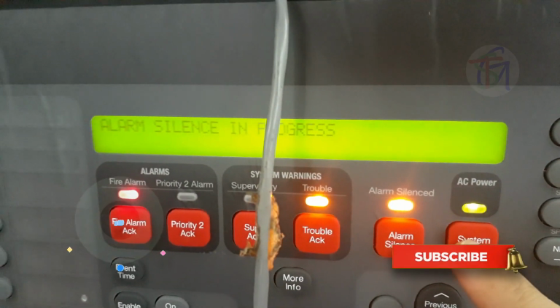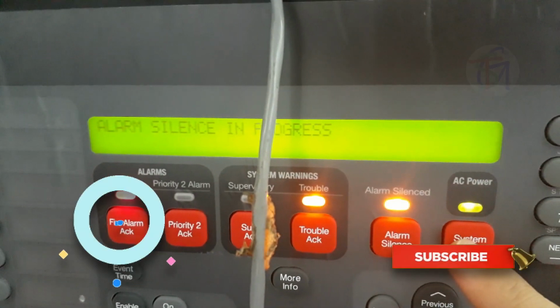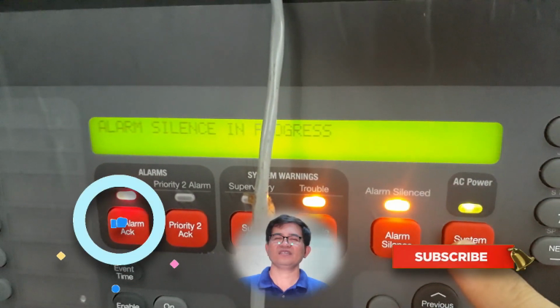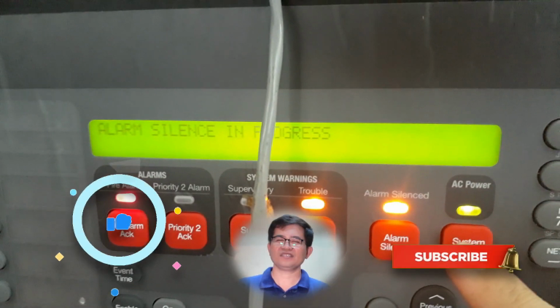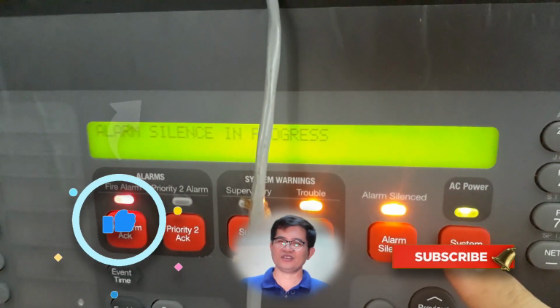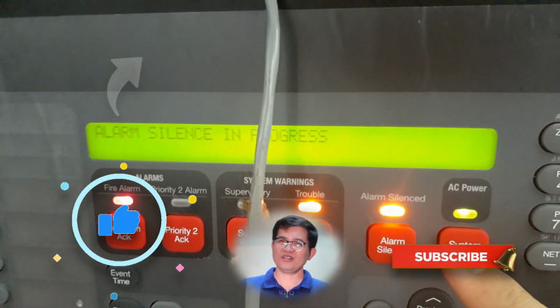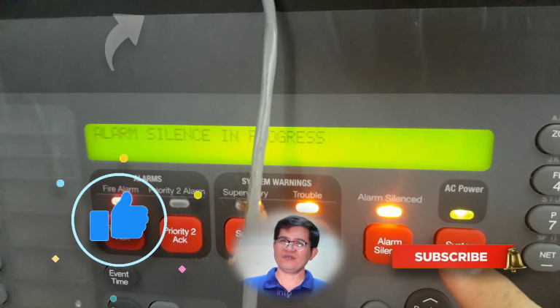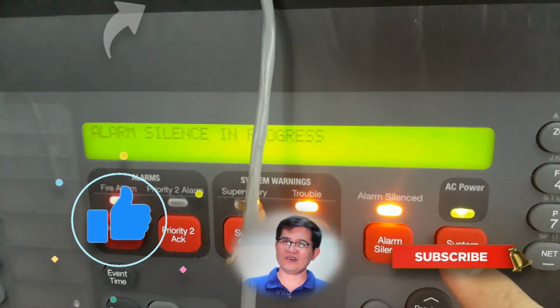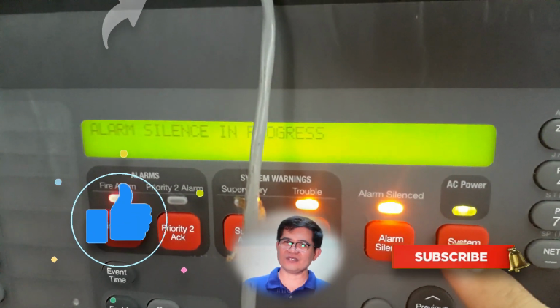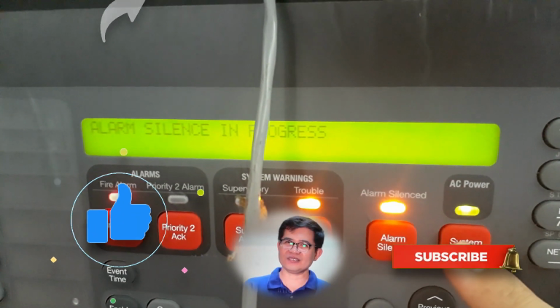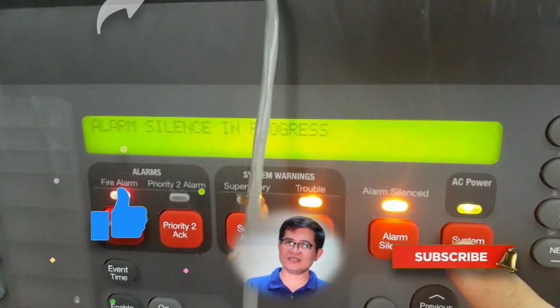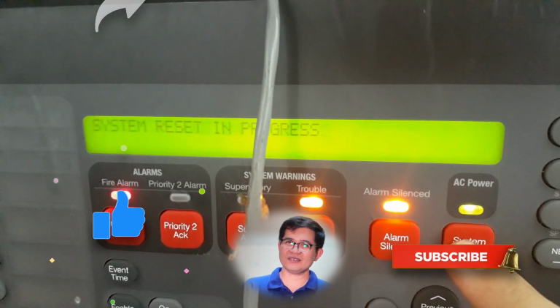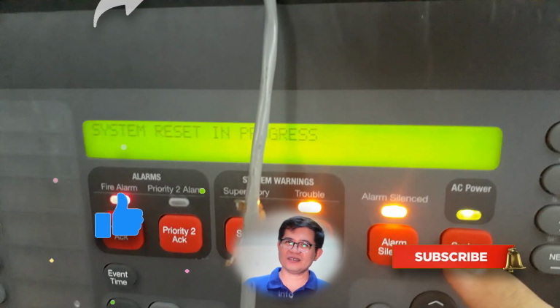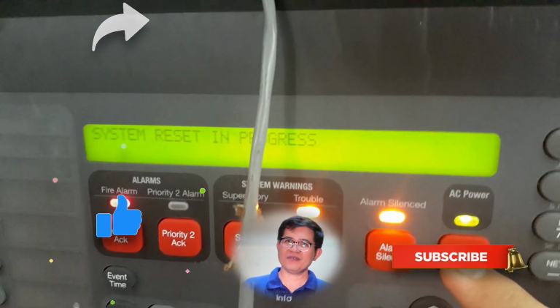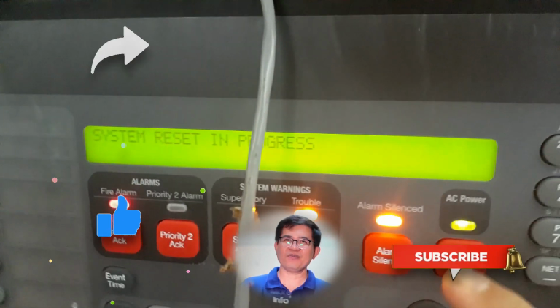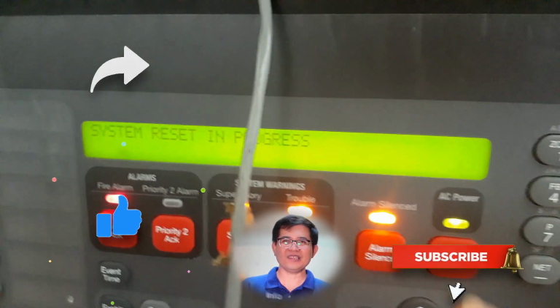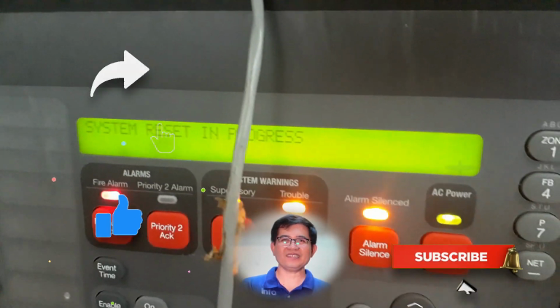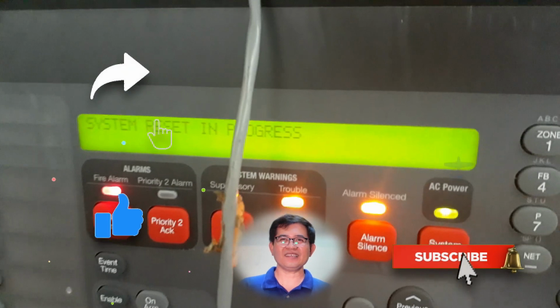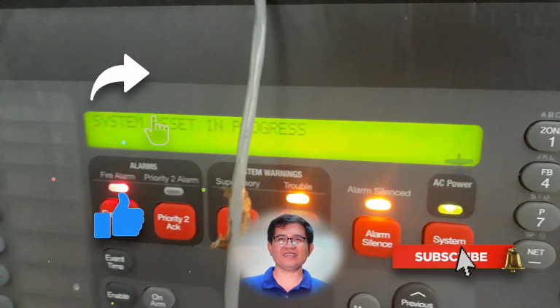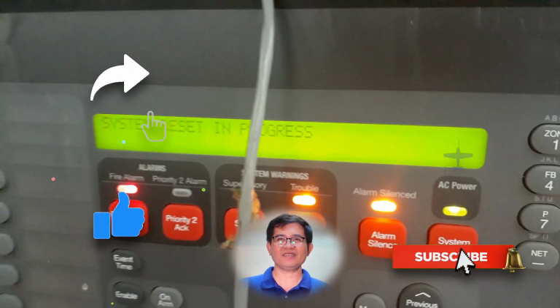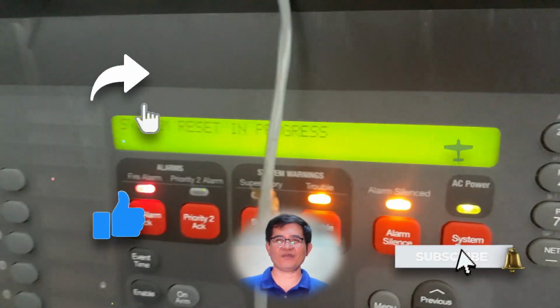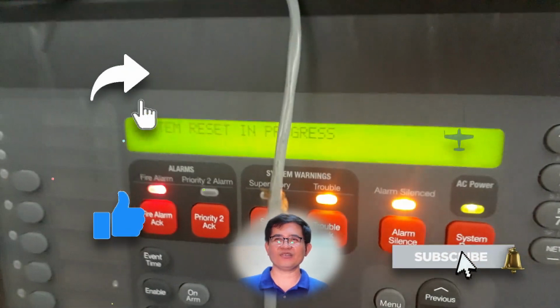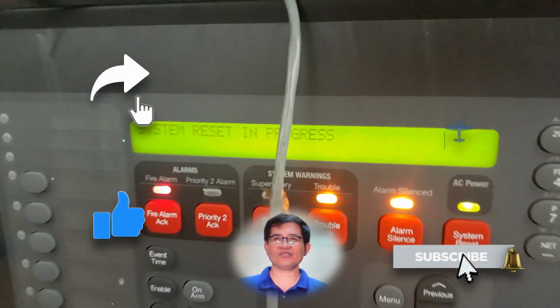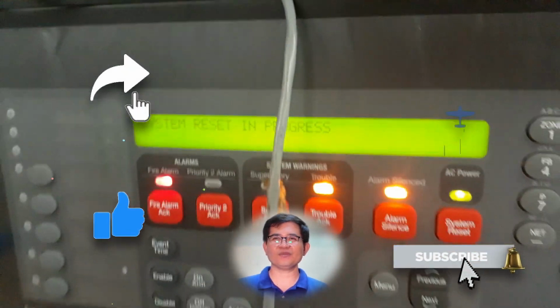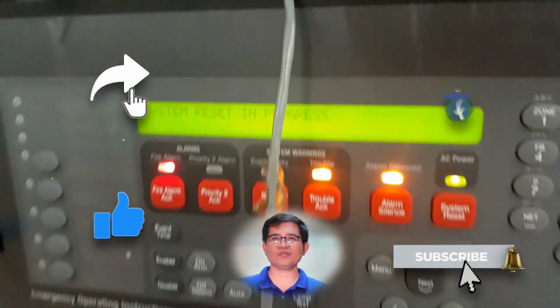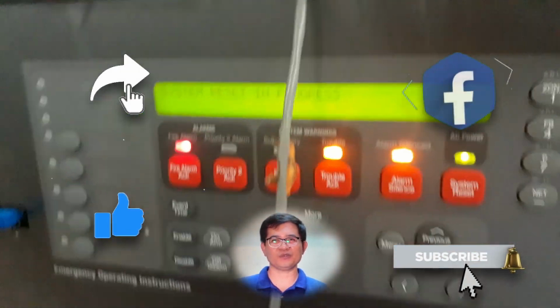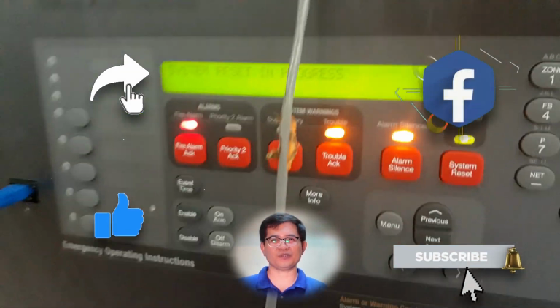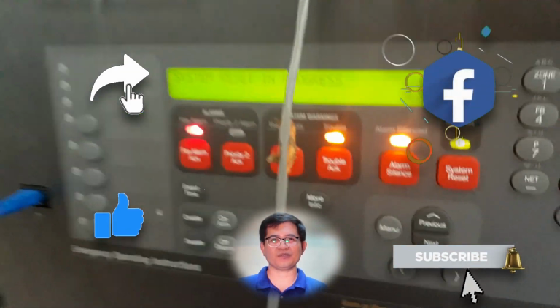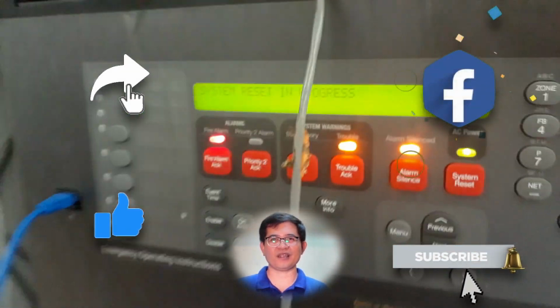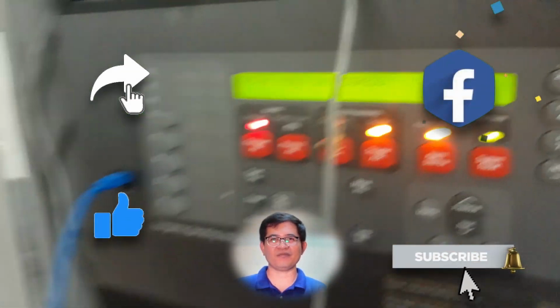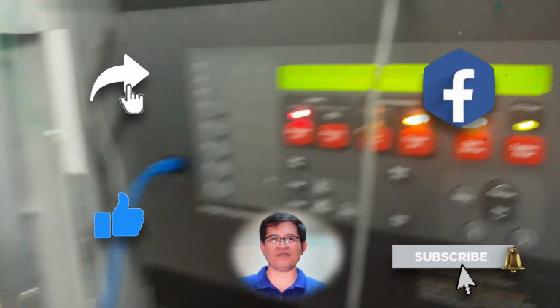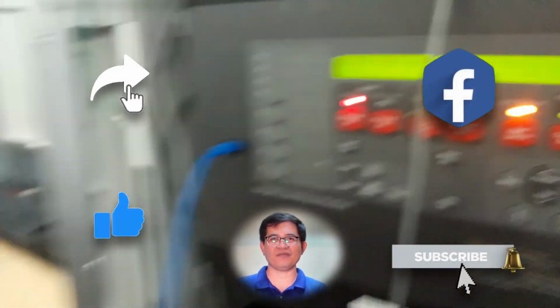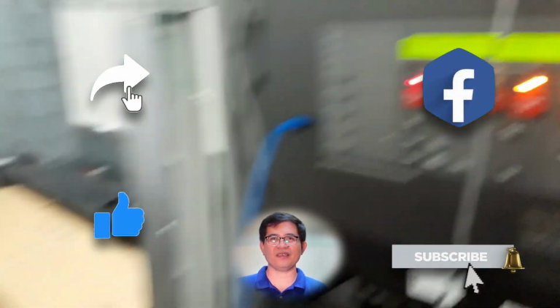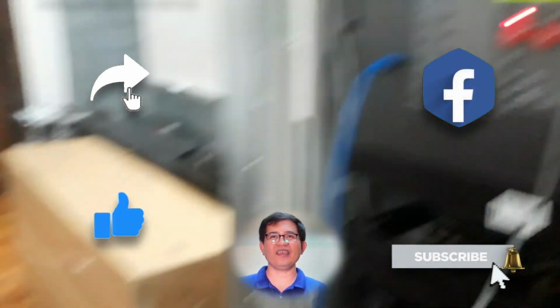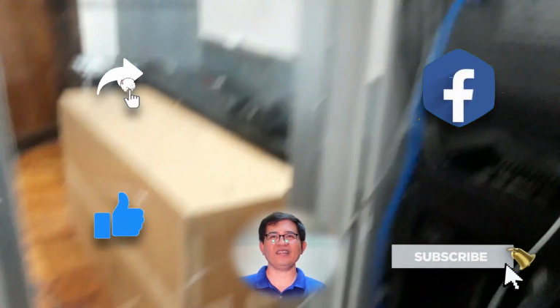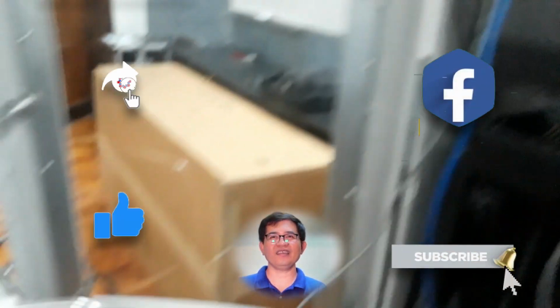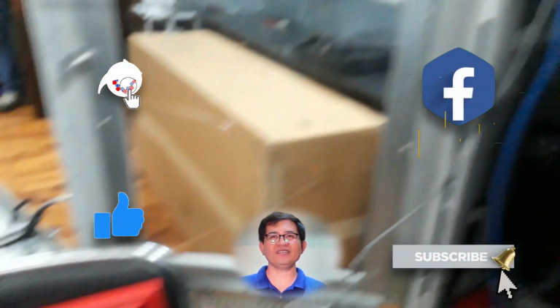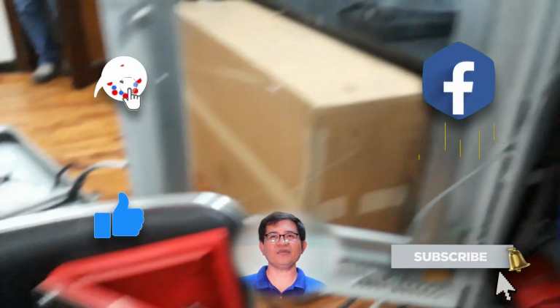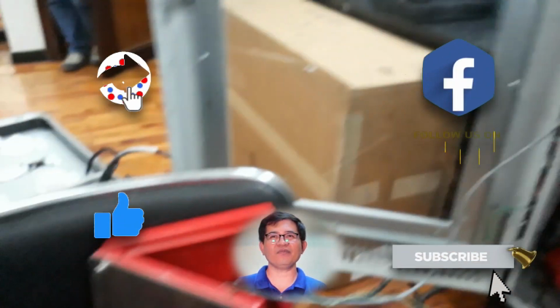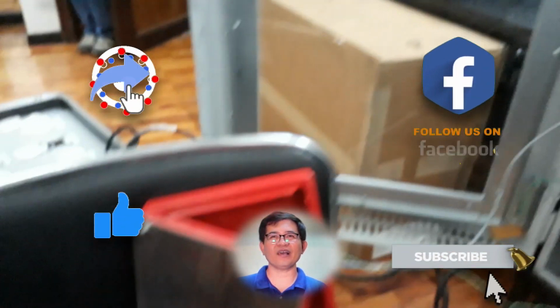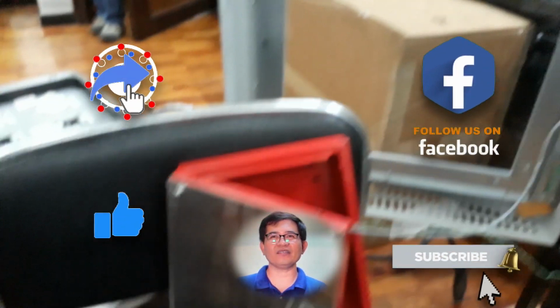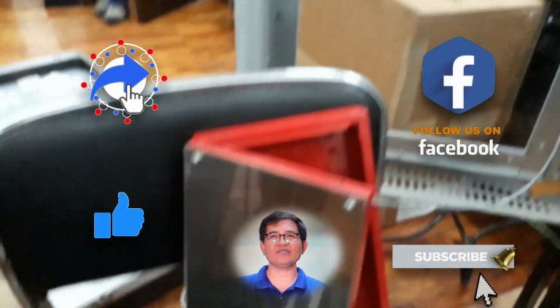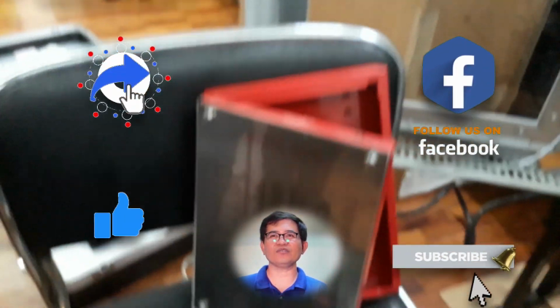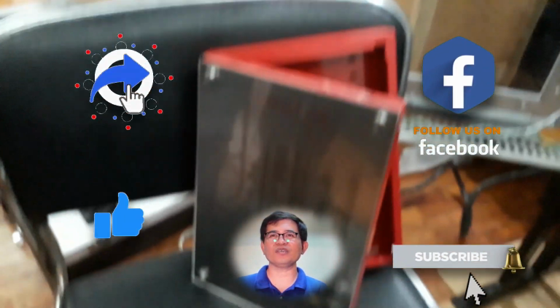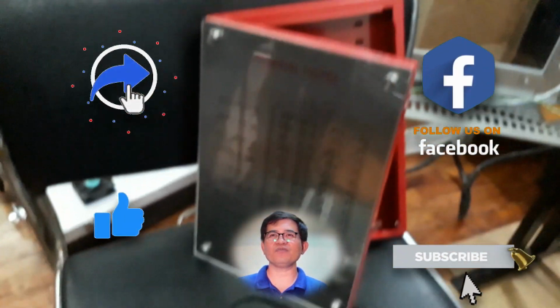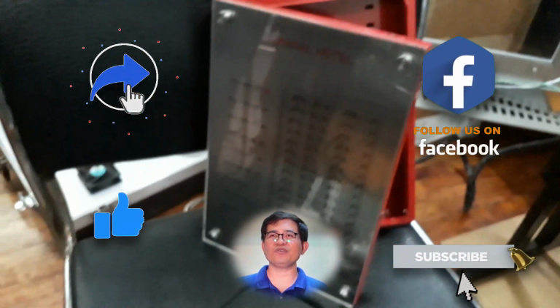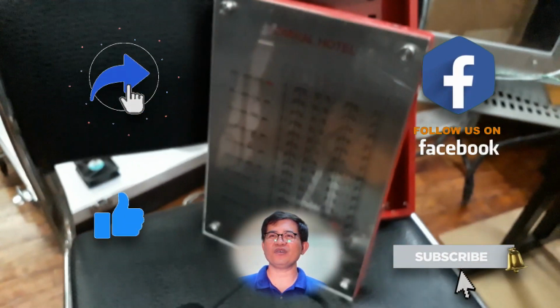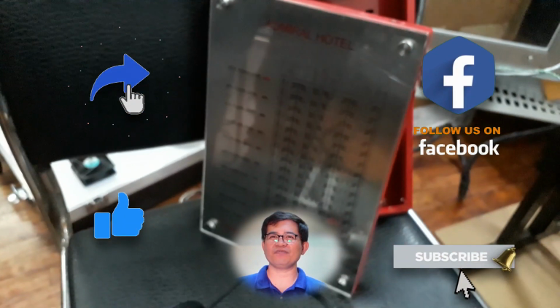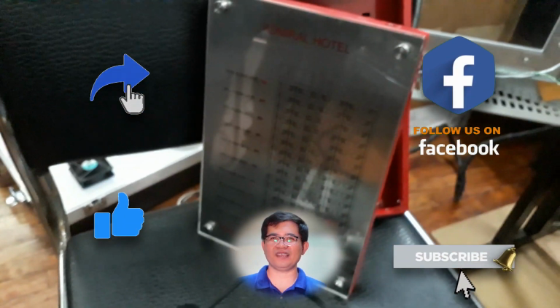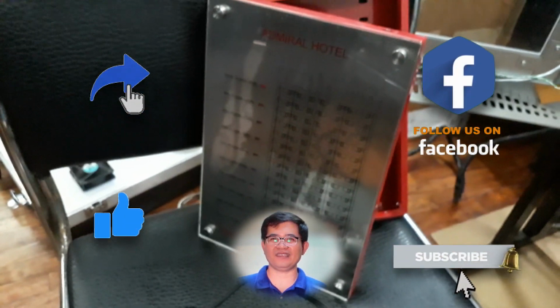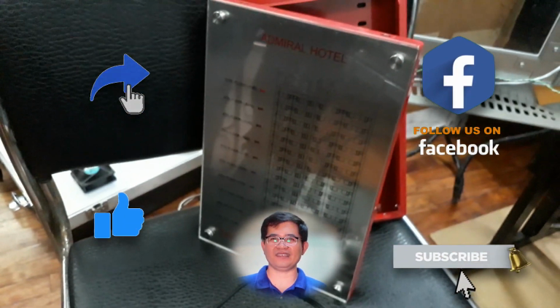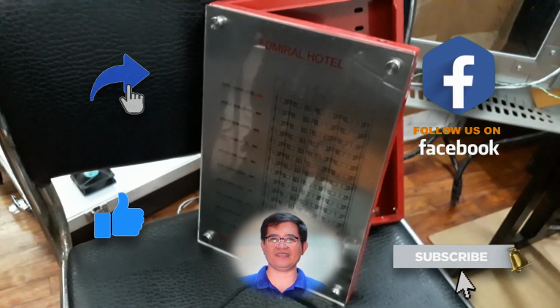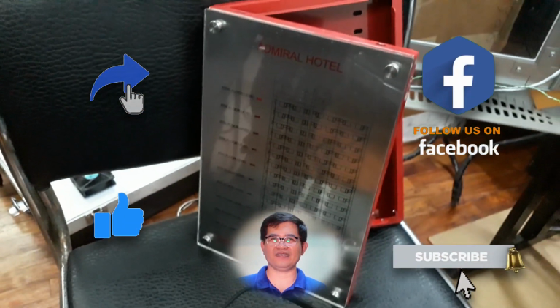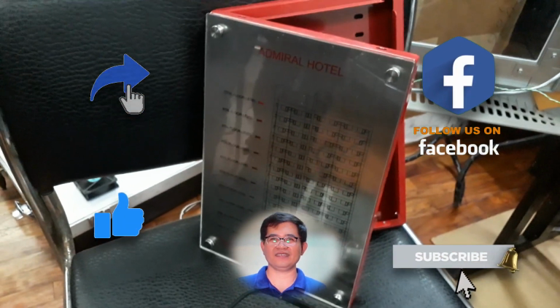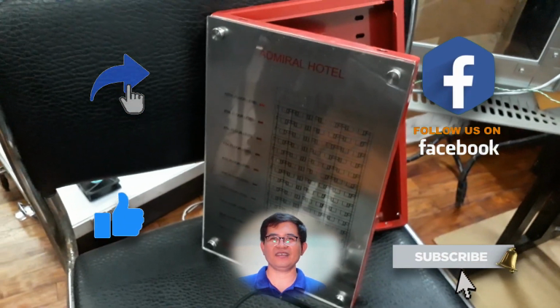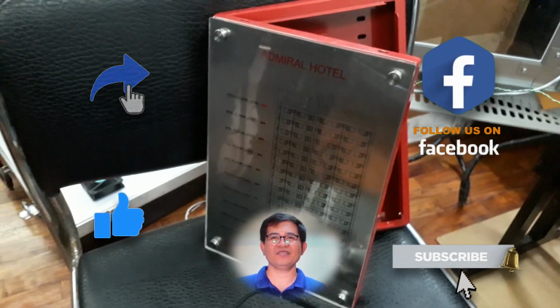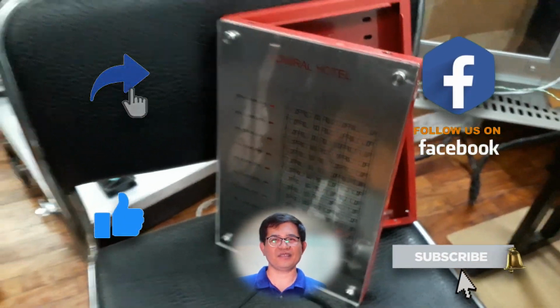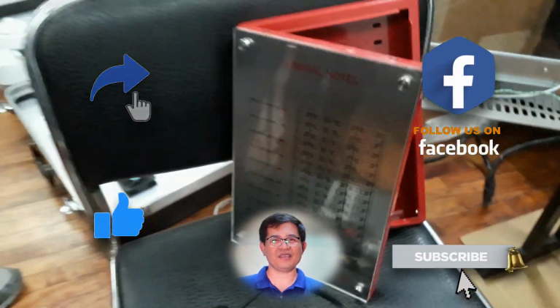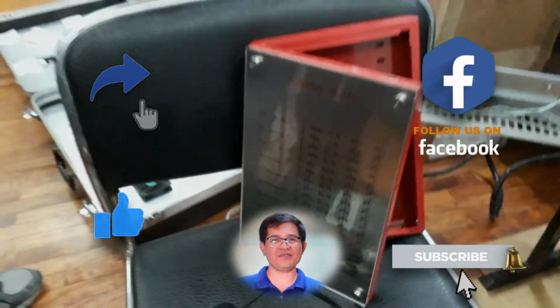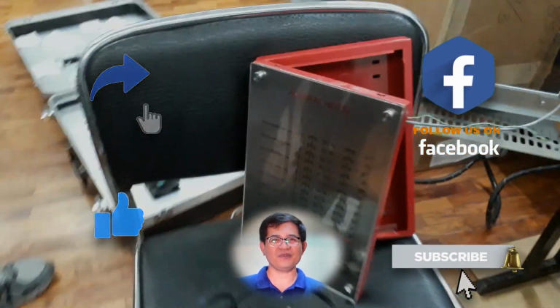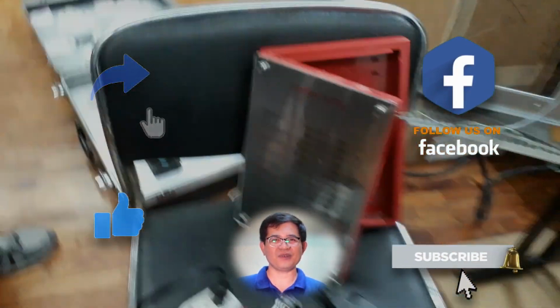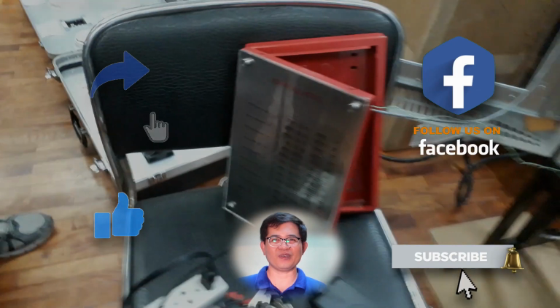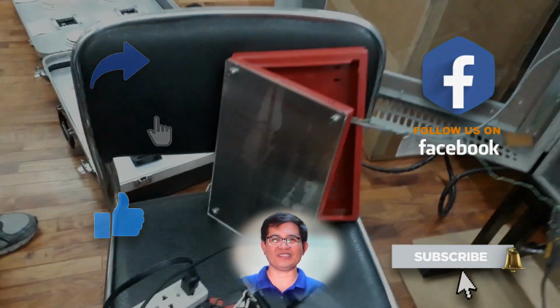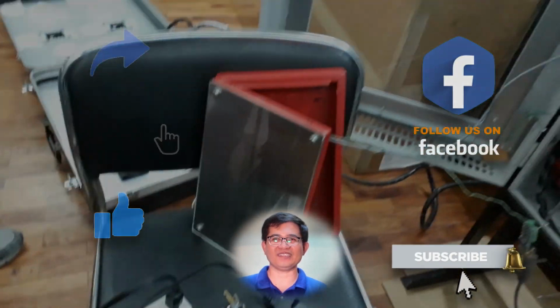That's all folks. Please hit the button to subscribe and hit the bell to keep you updated. Thank you for watching.